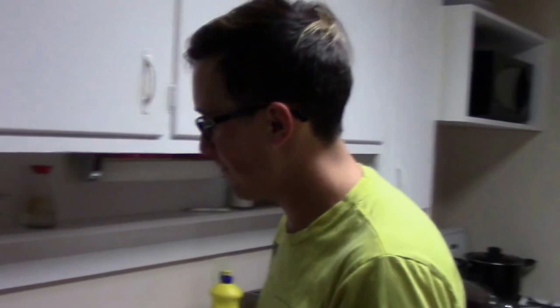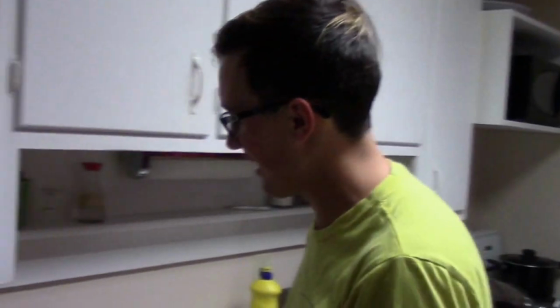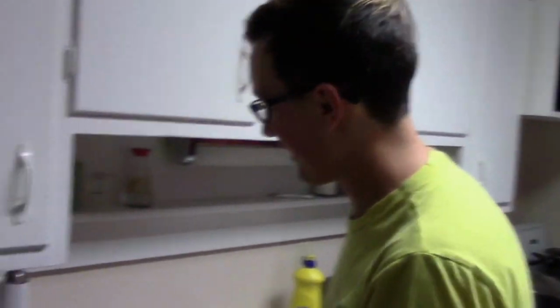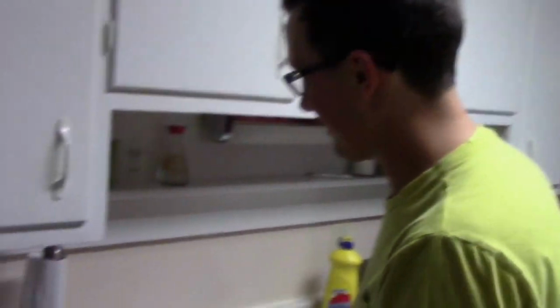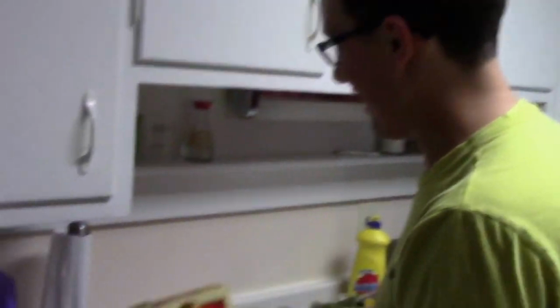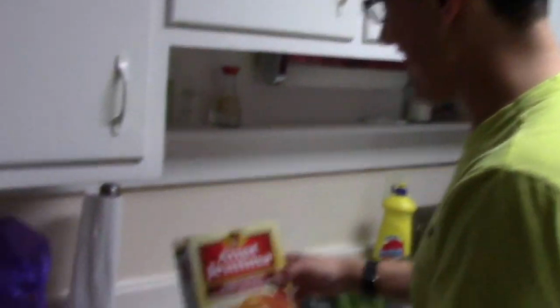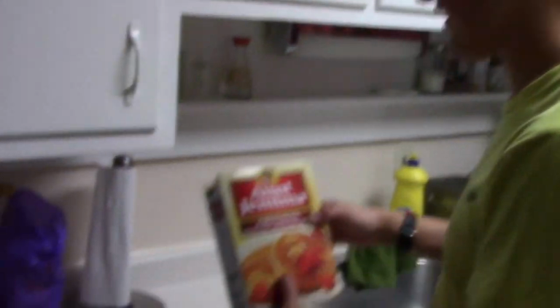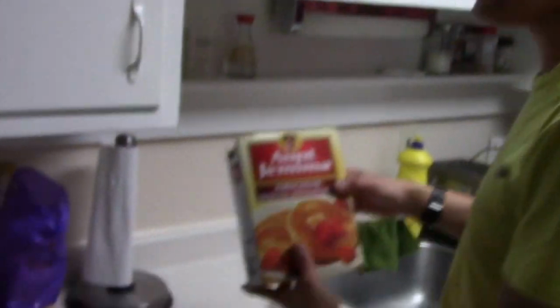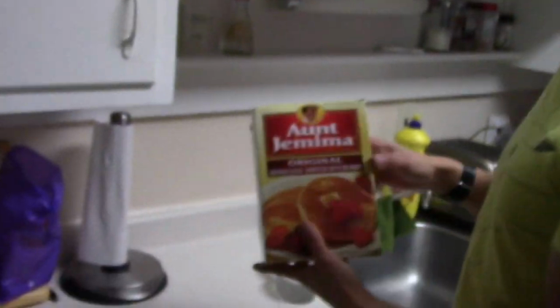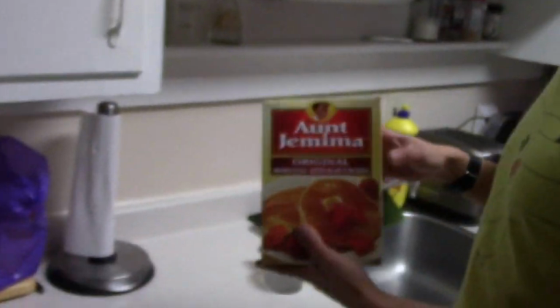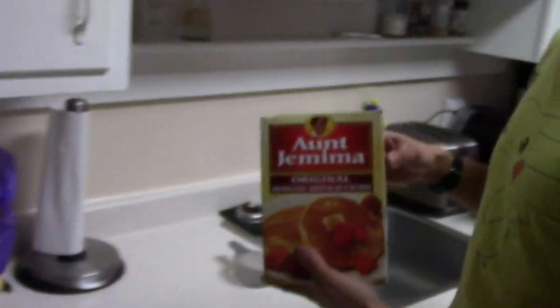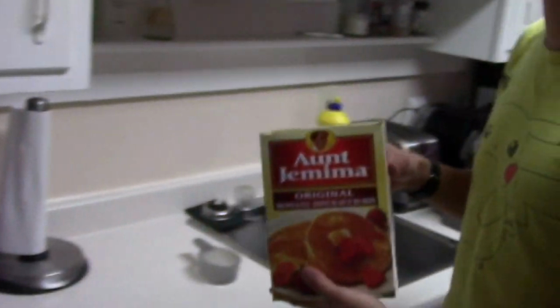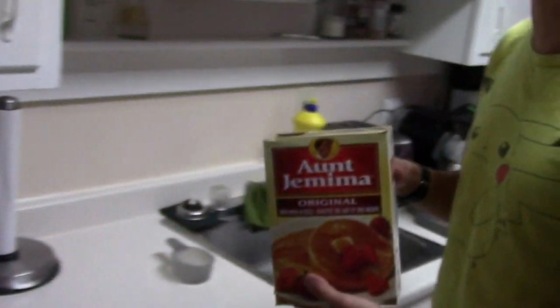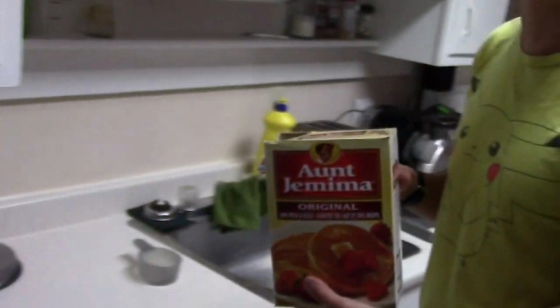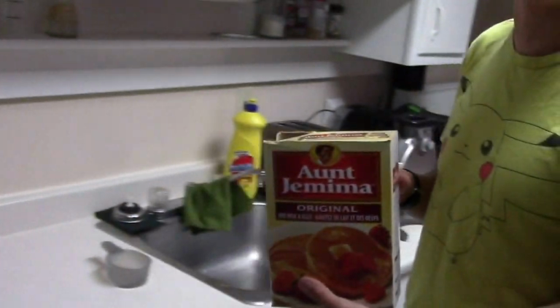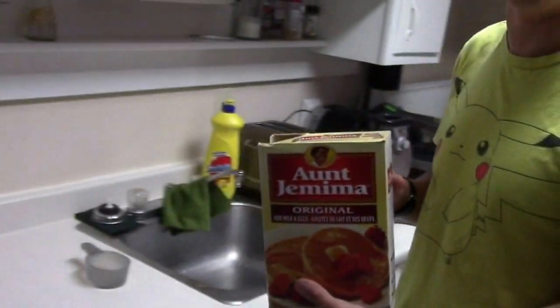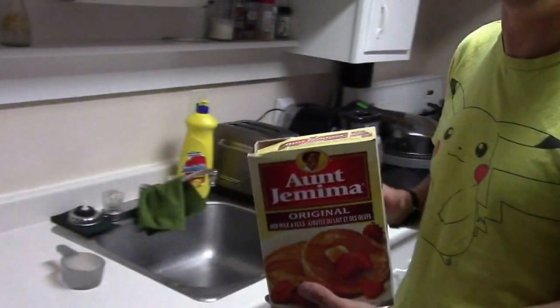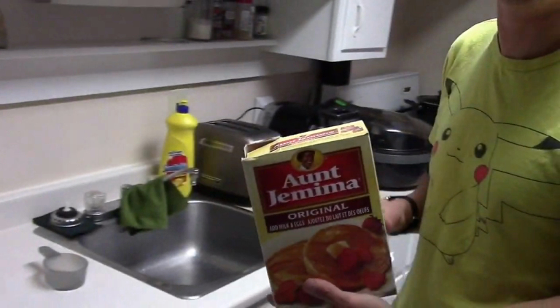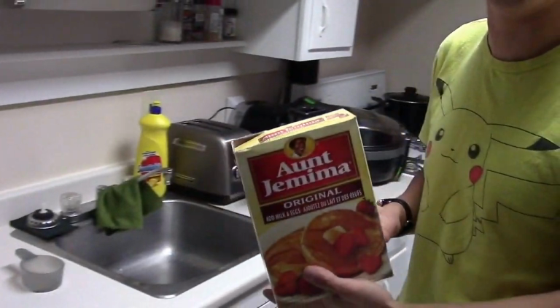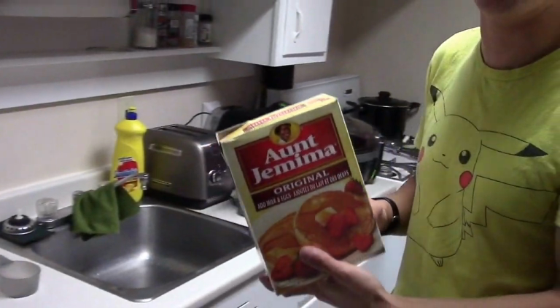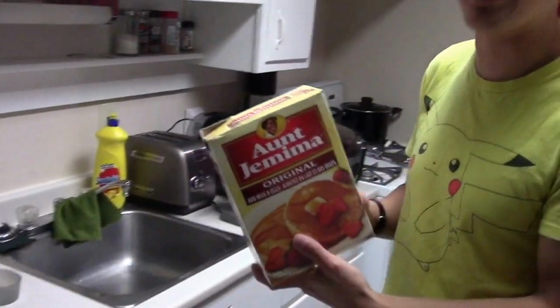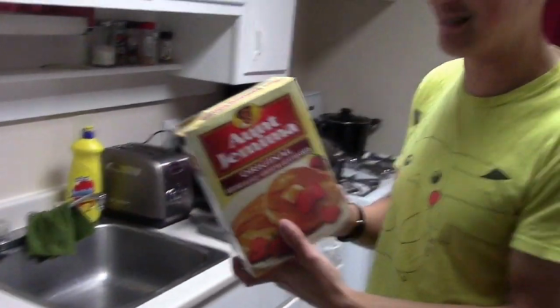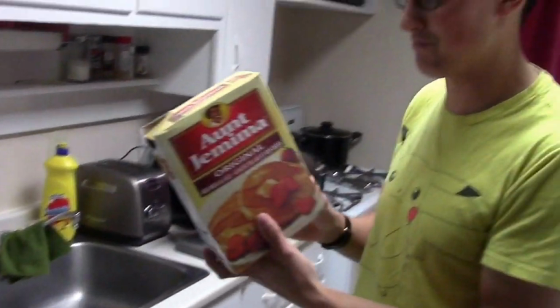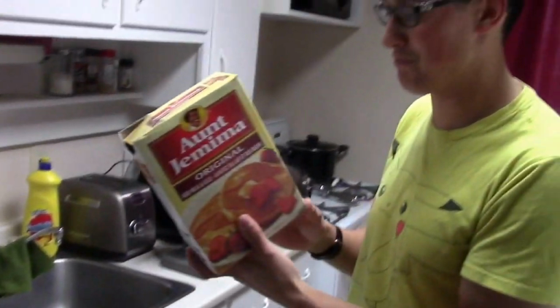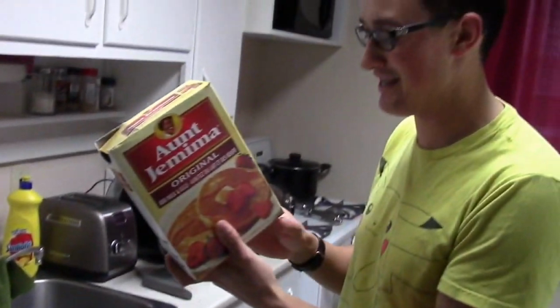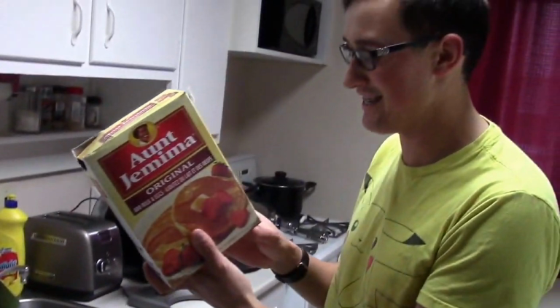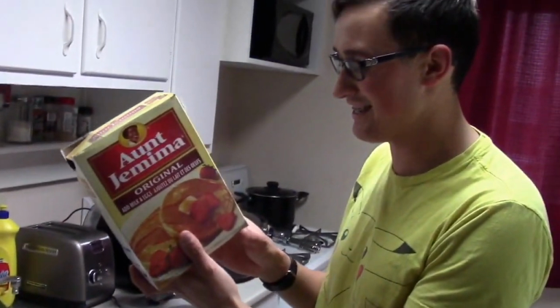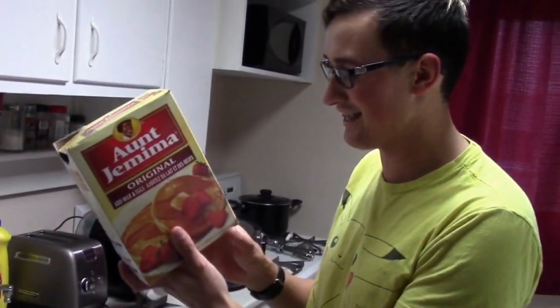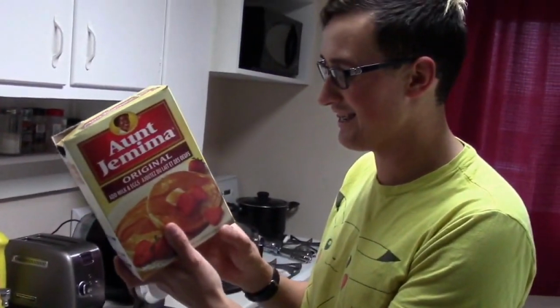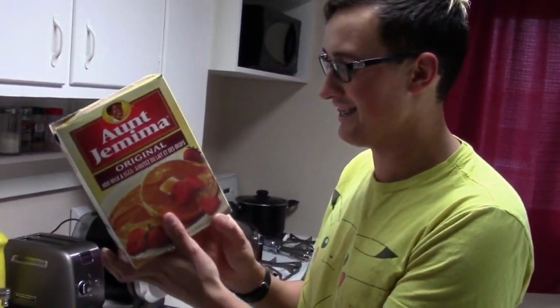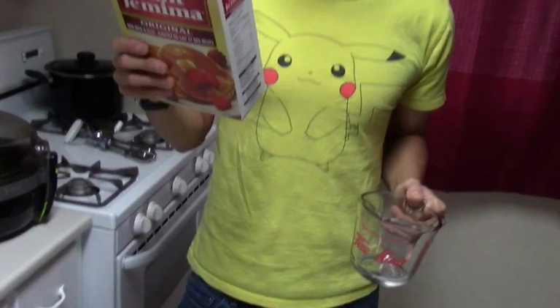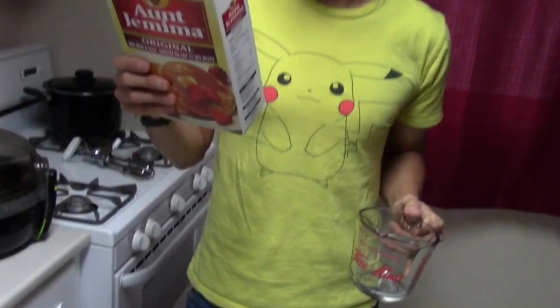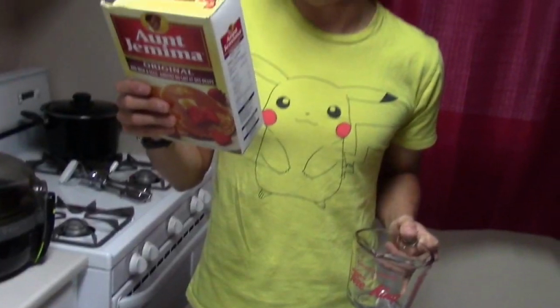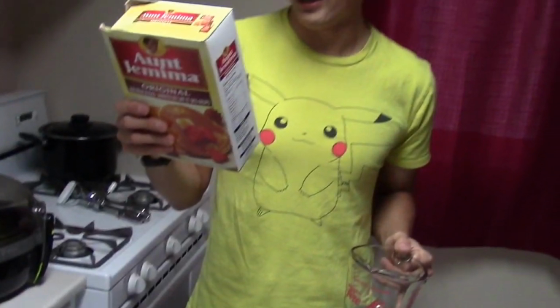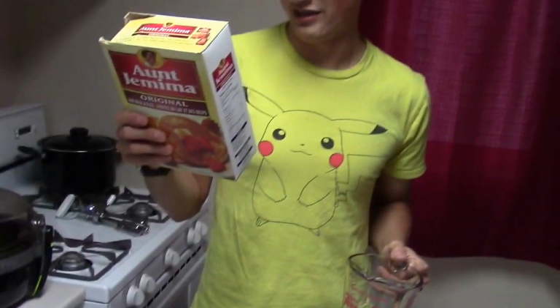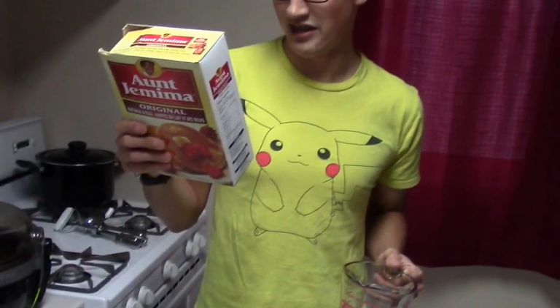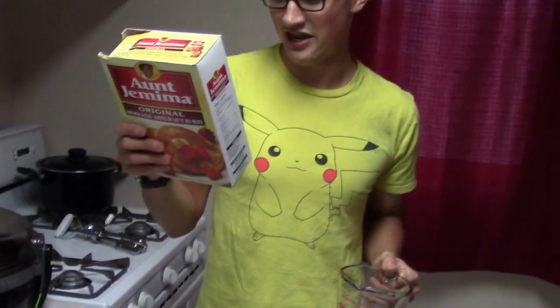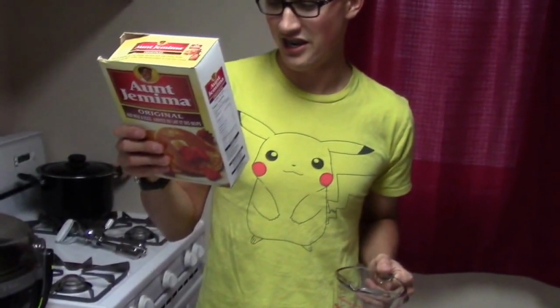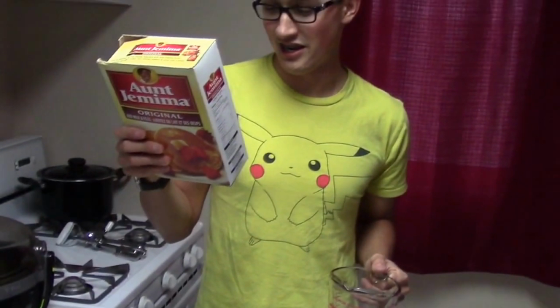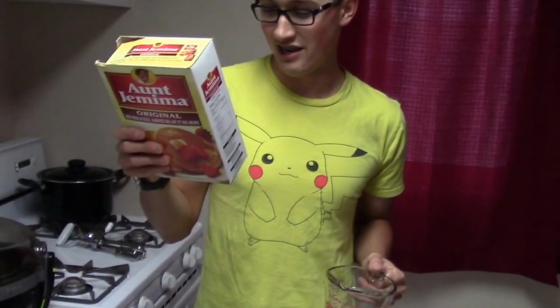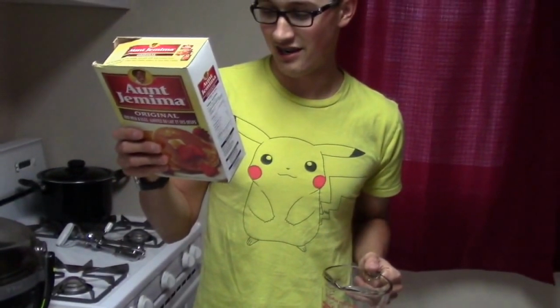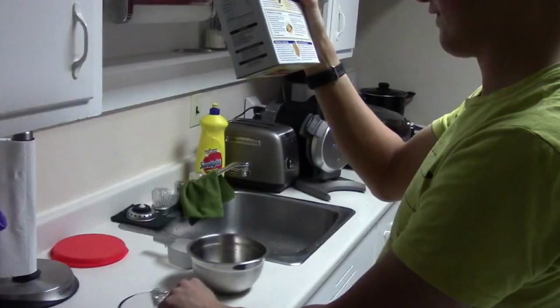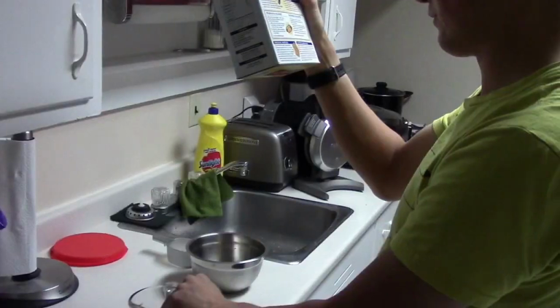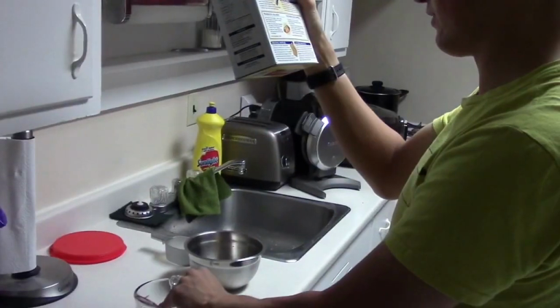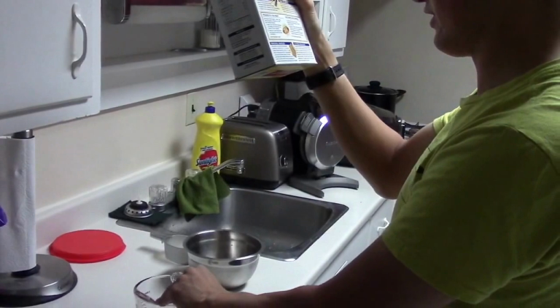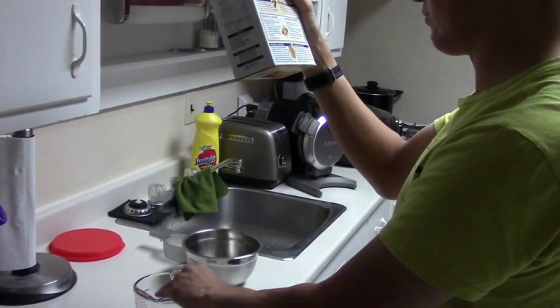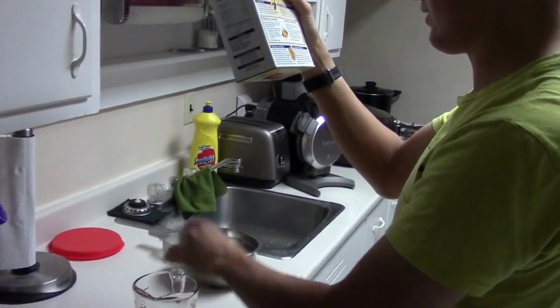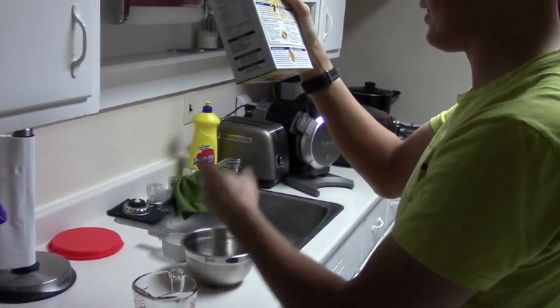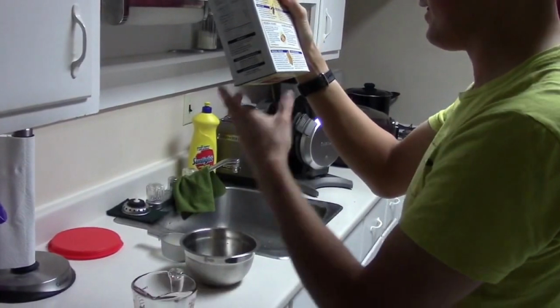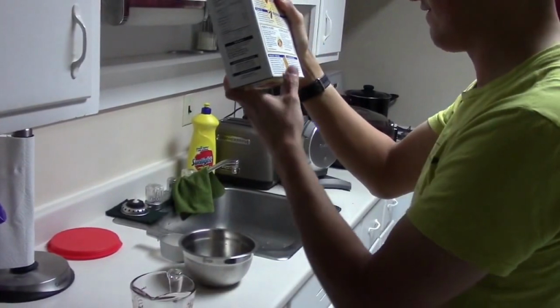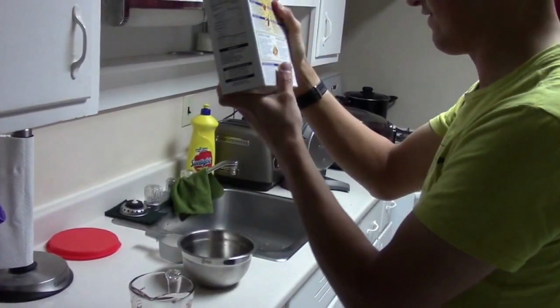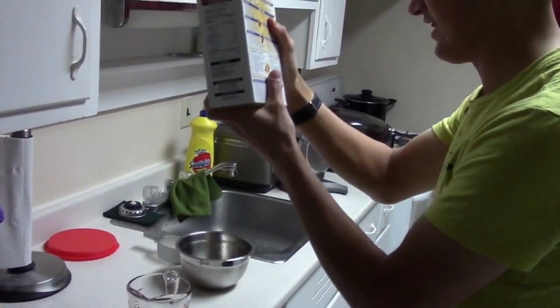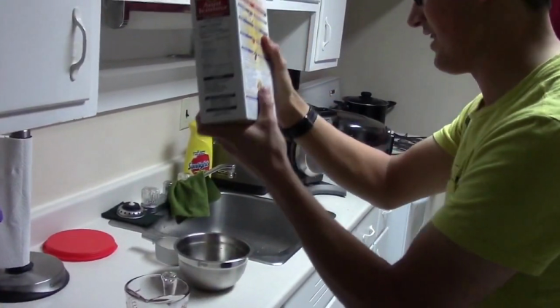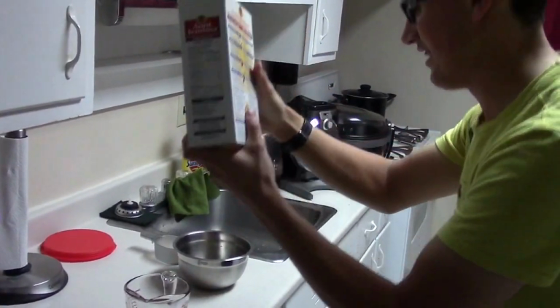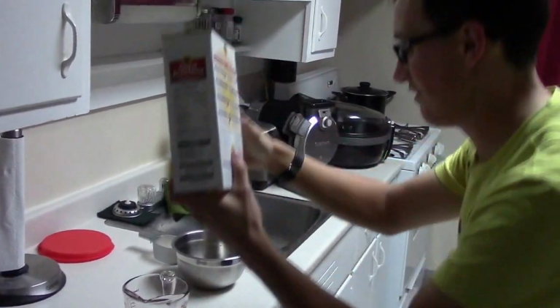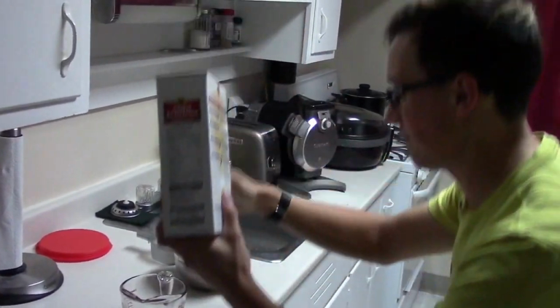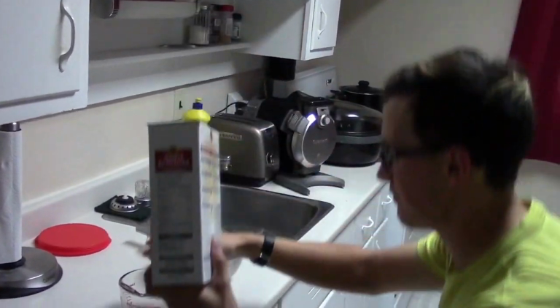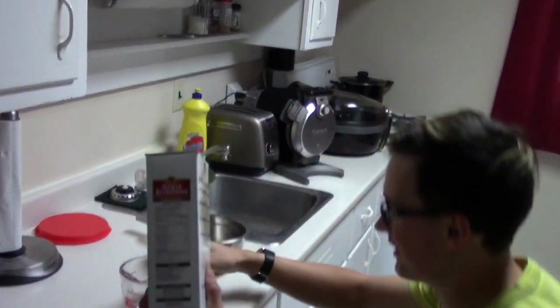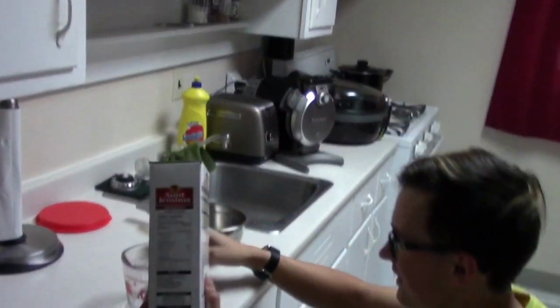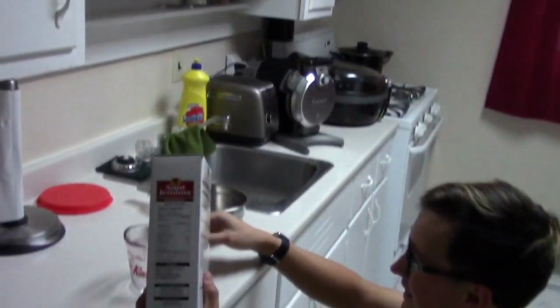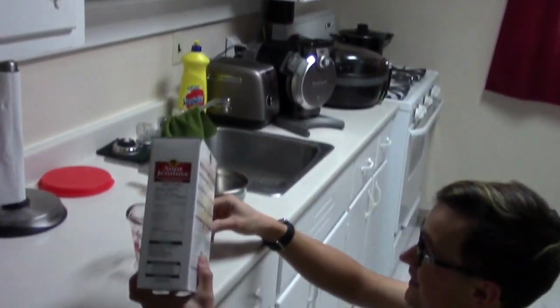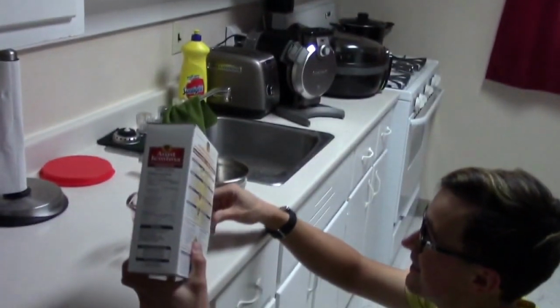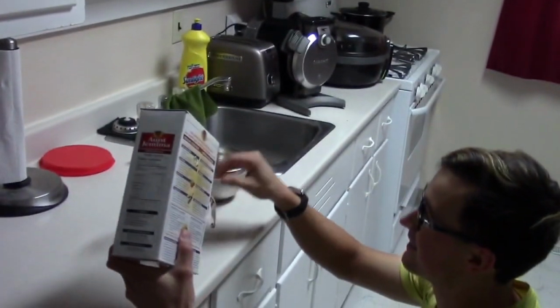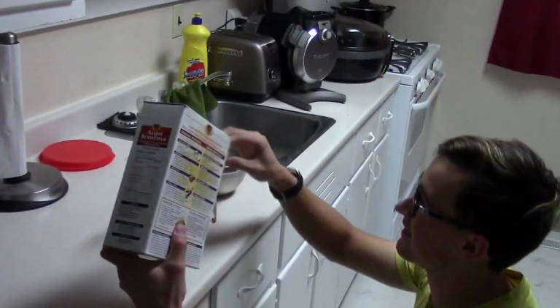Making Auntie Jamima's Waffle Recipe. You will need 425 milliliters.